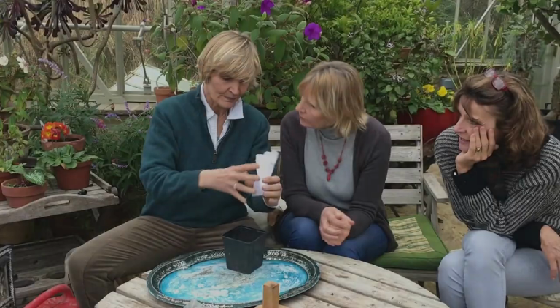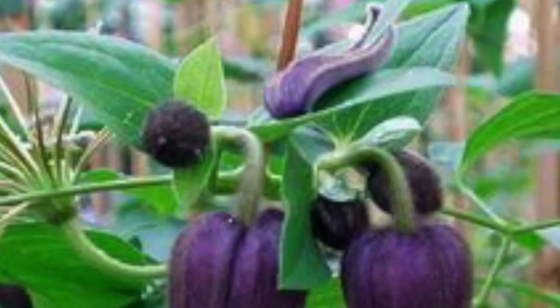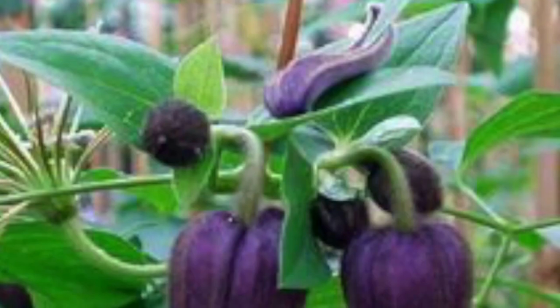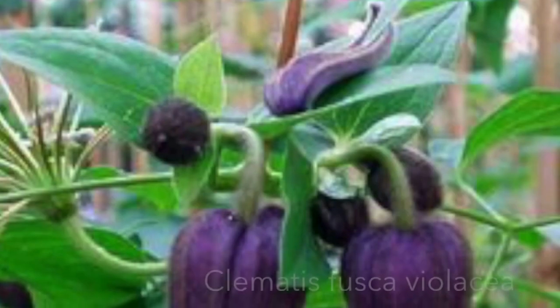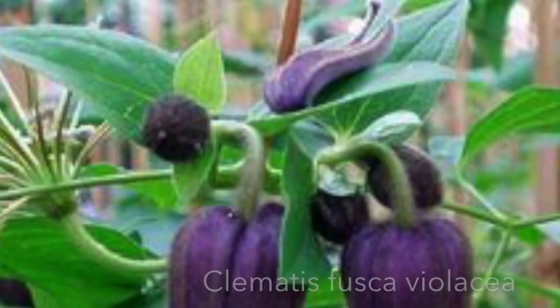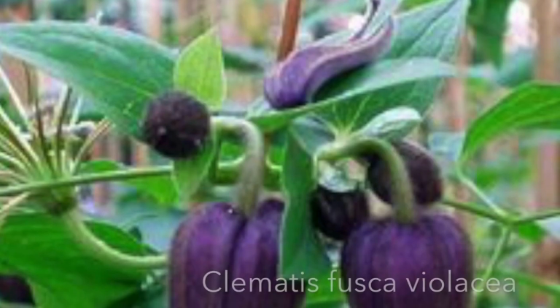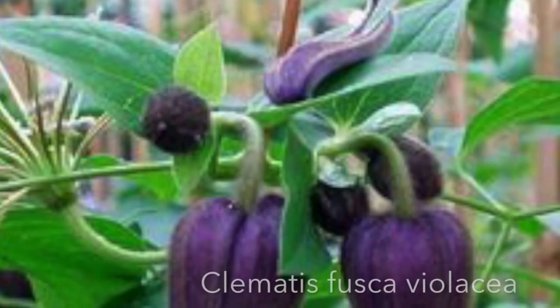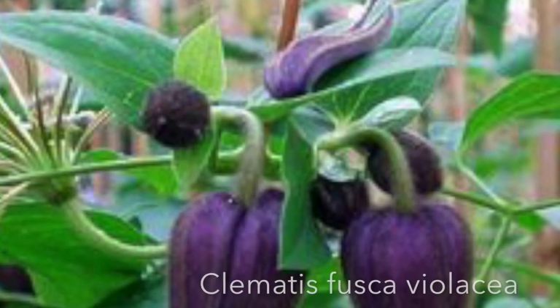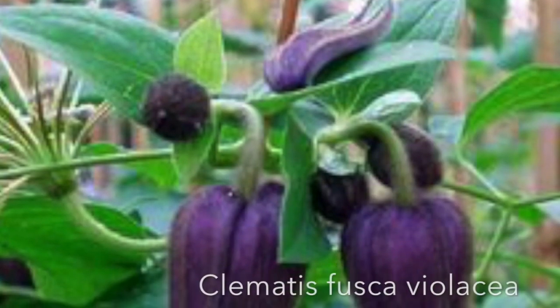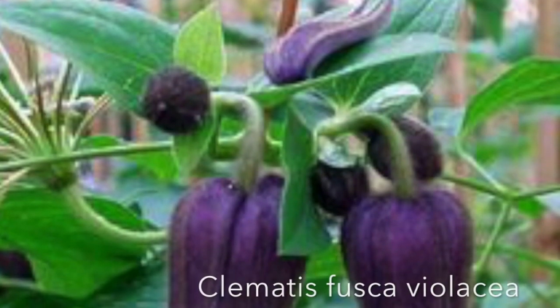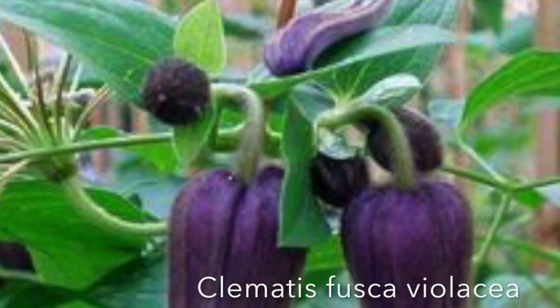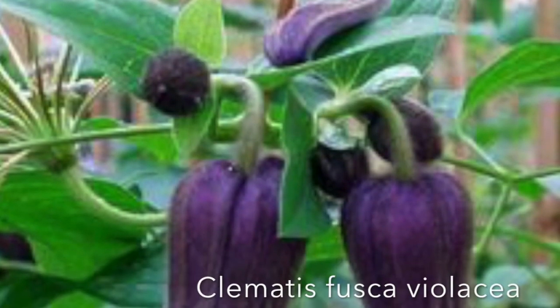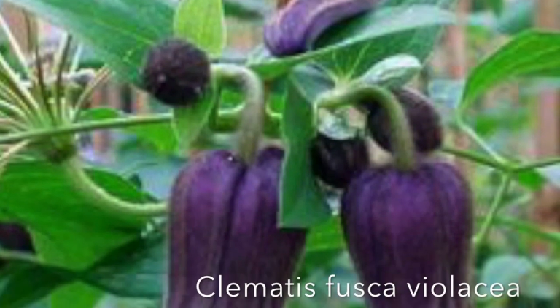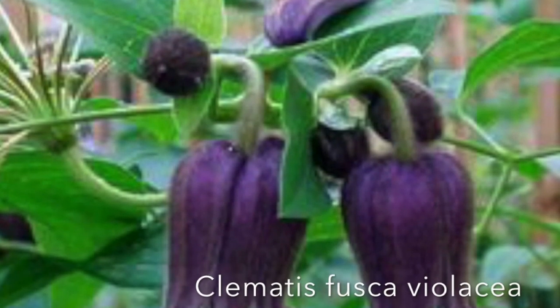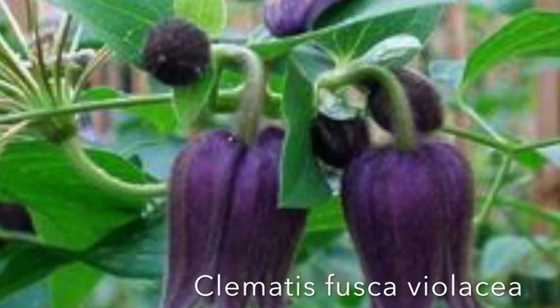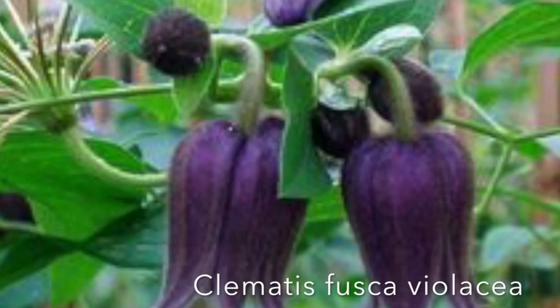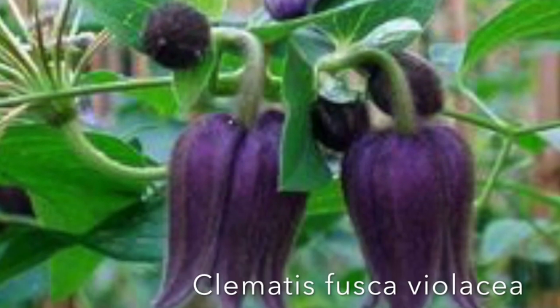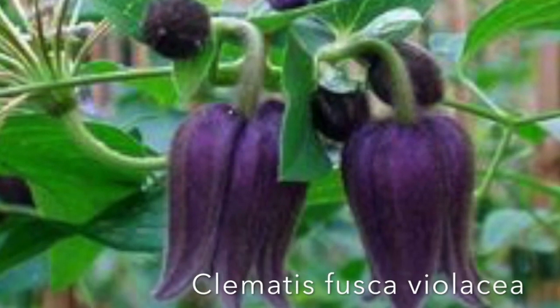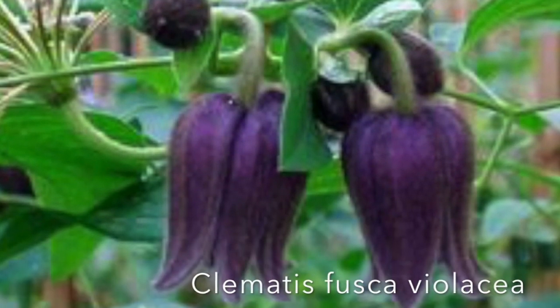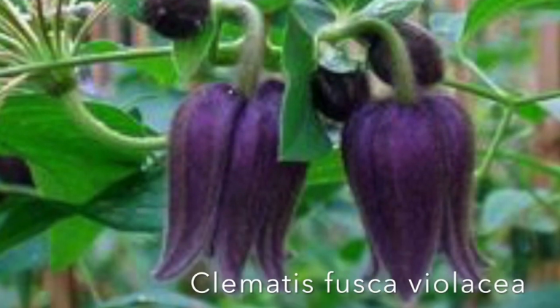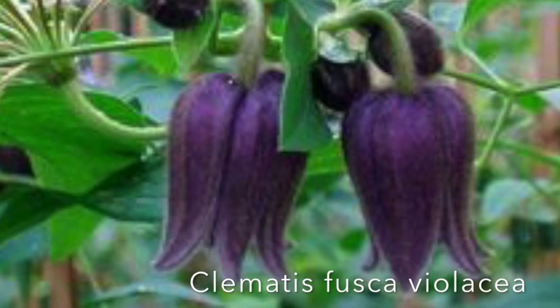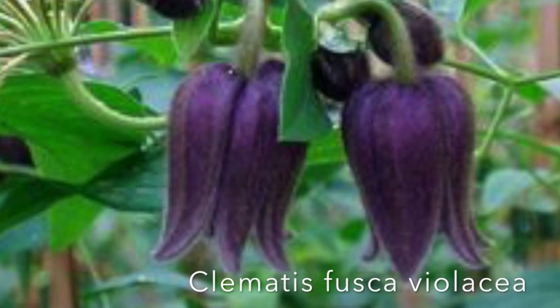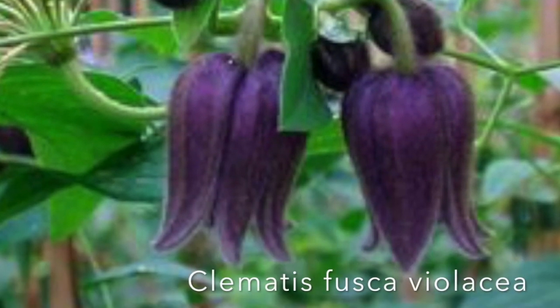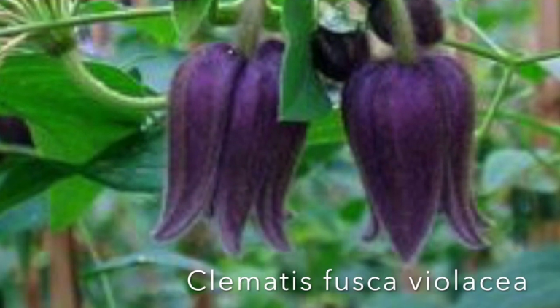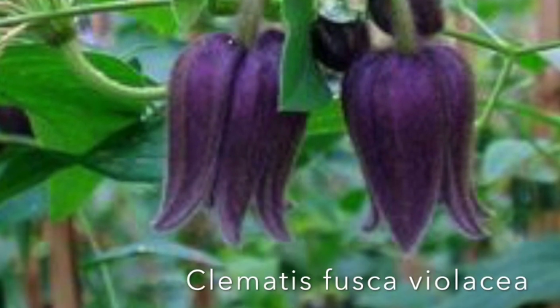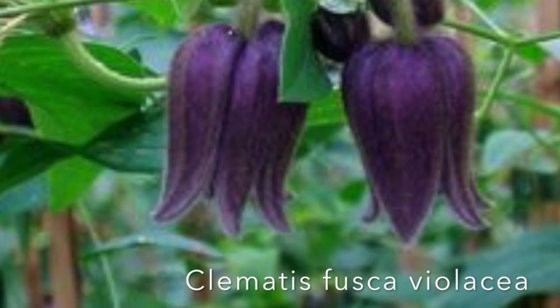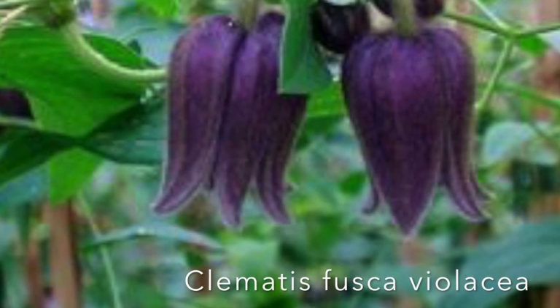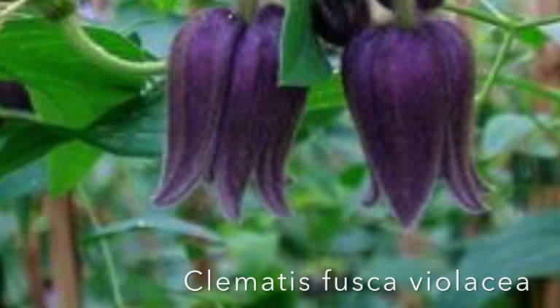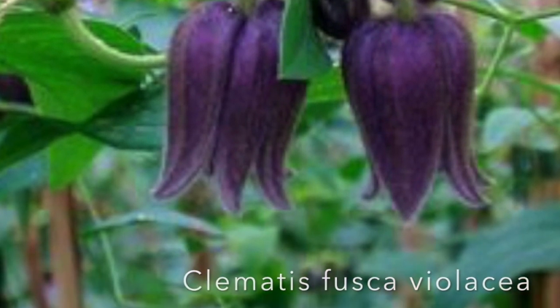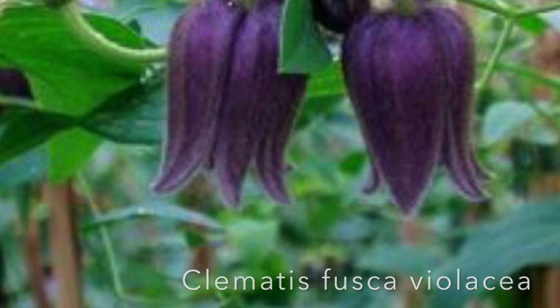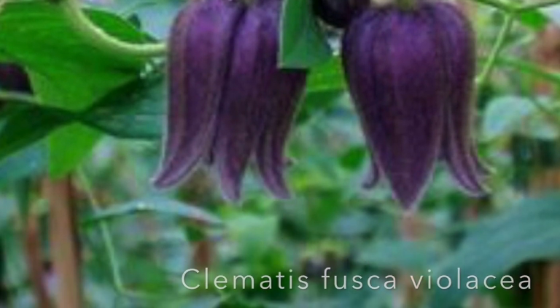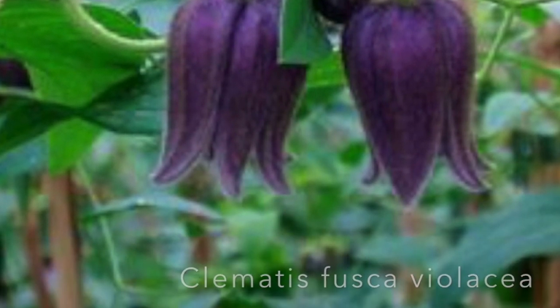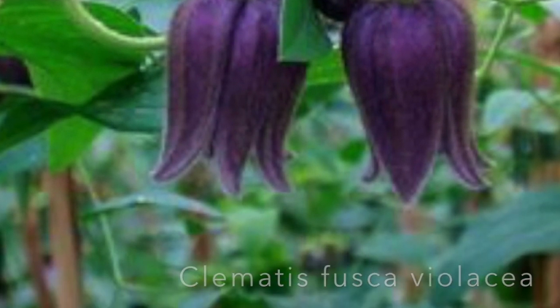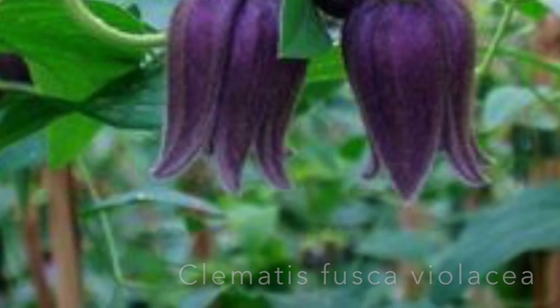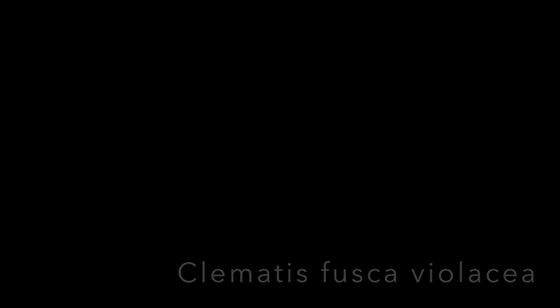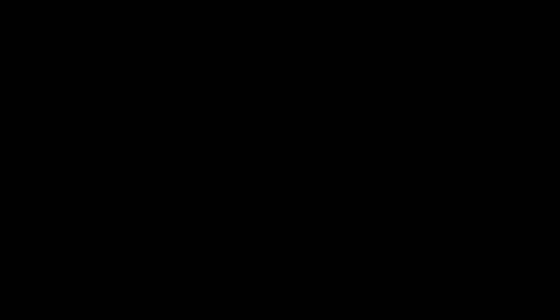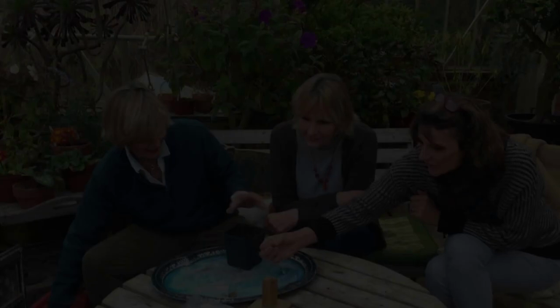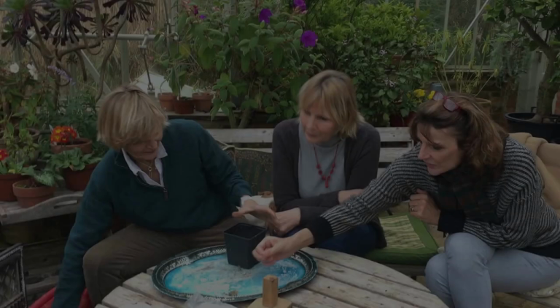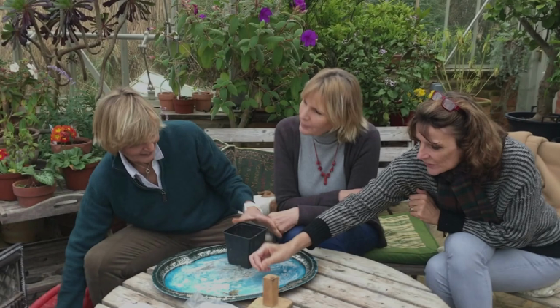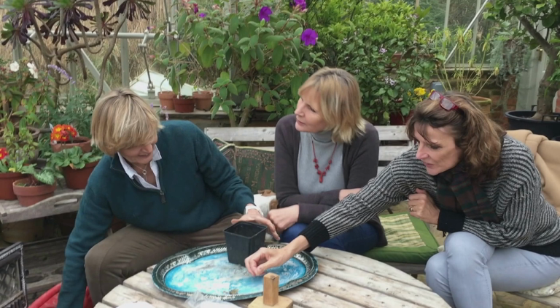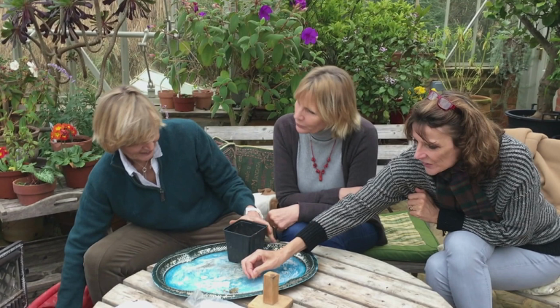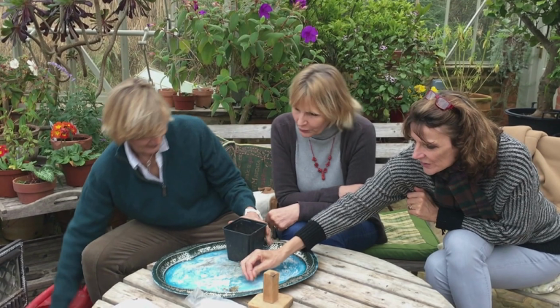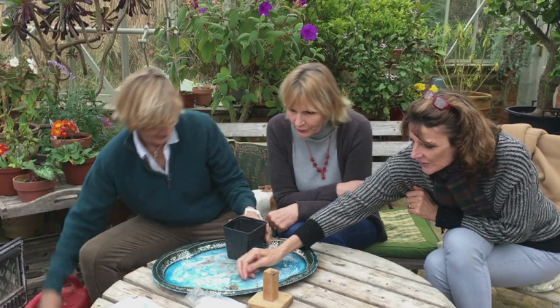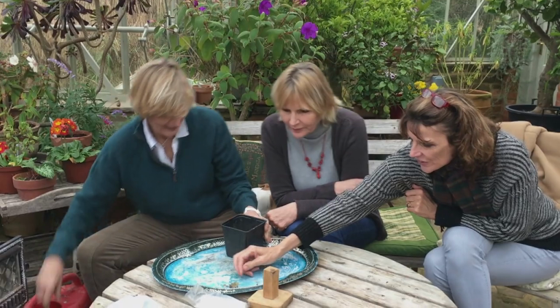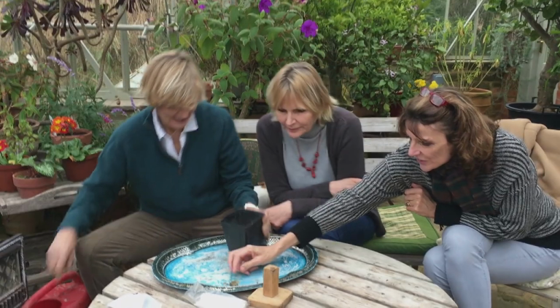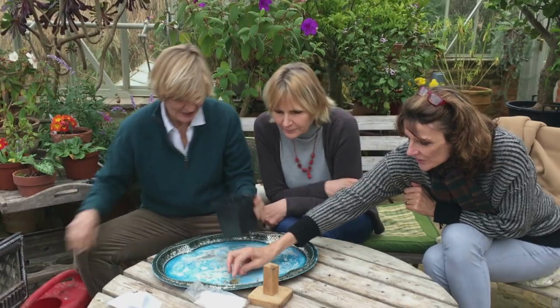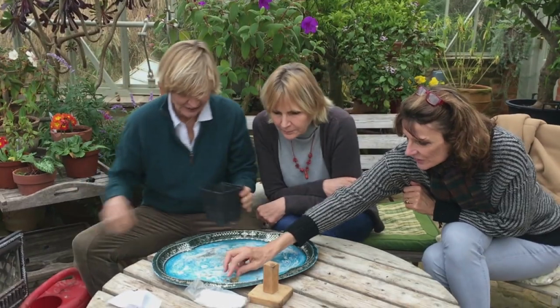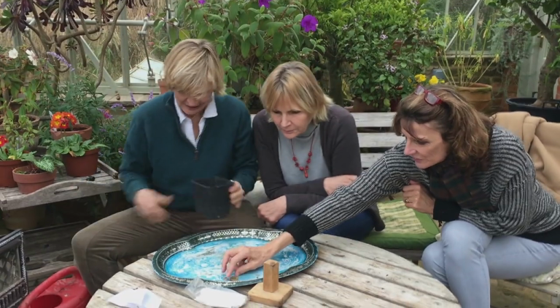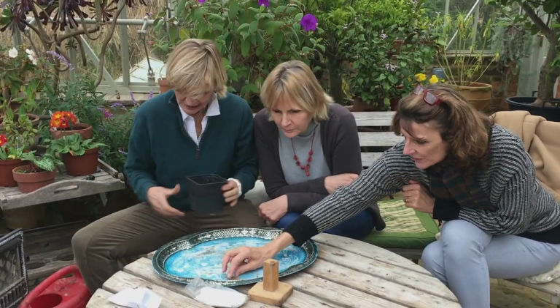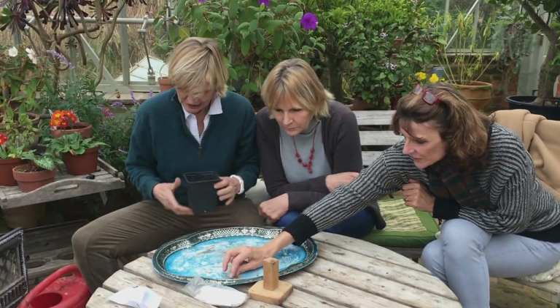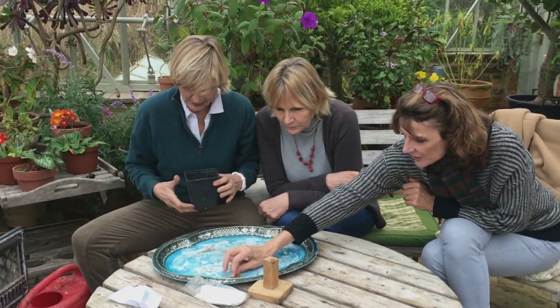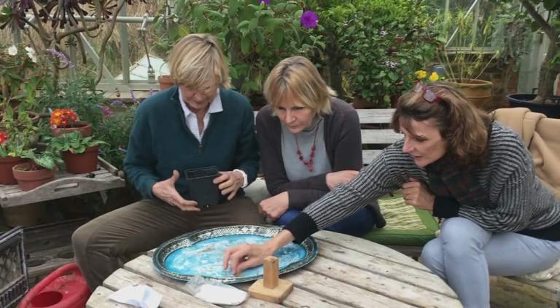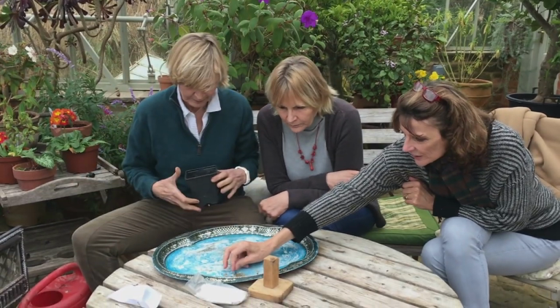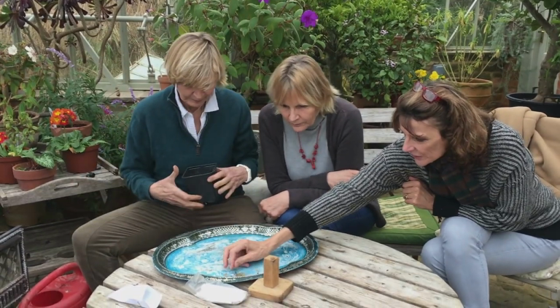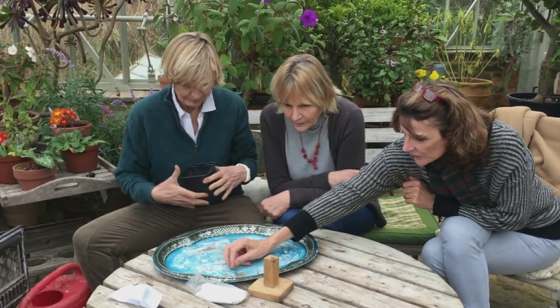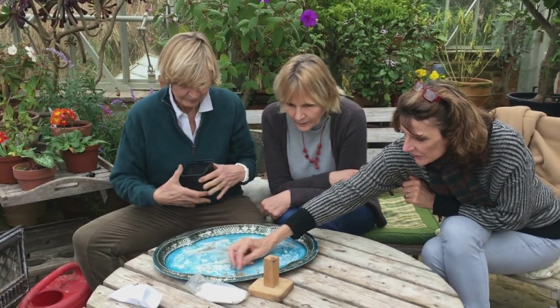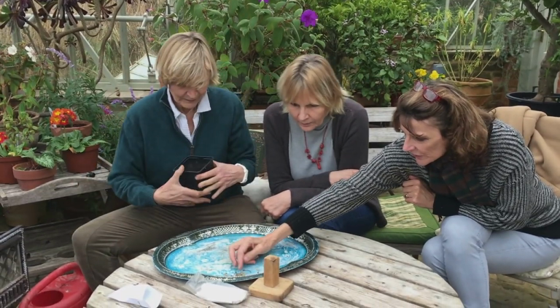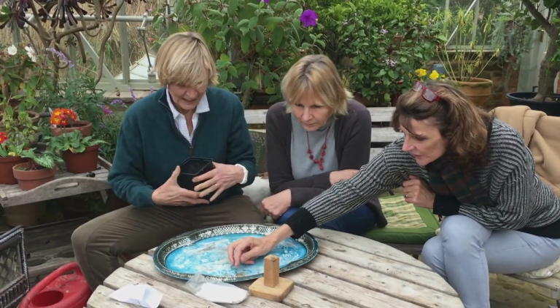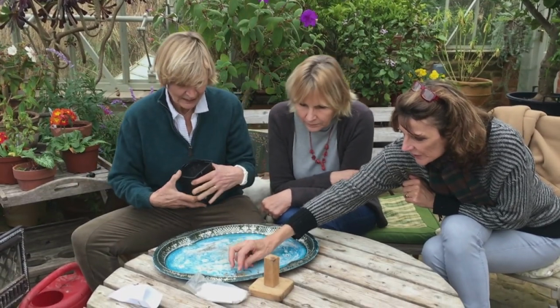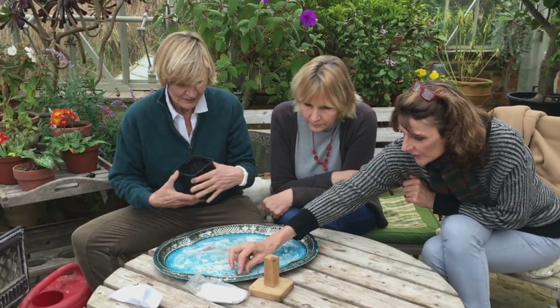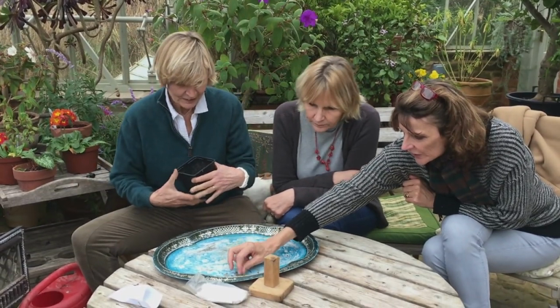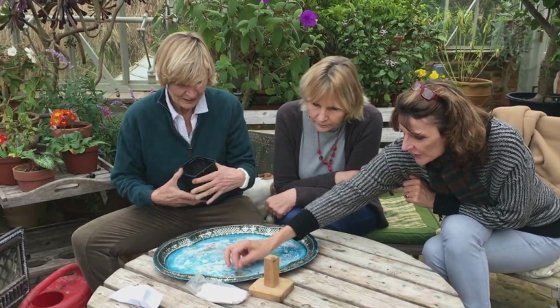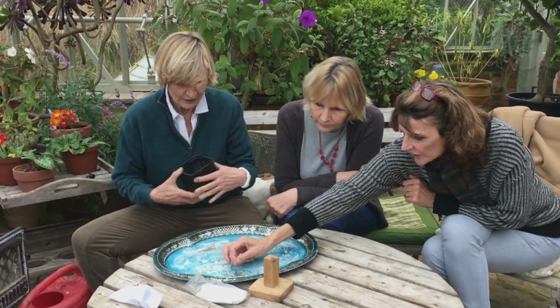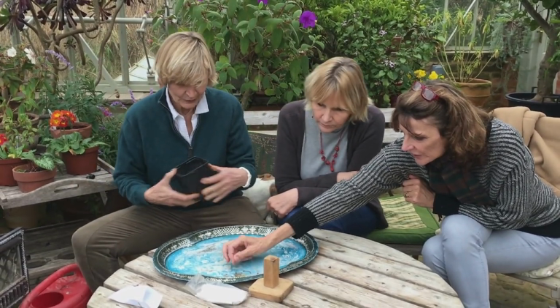It's a very pretty violet-coloured clematis, that's what I know about it. Something cute. Yes, they're cute.